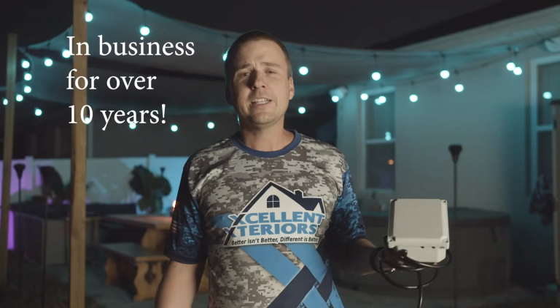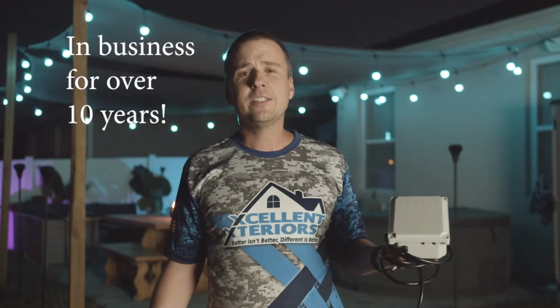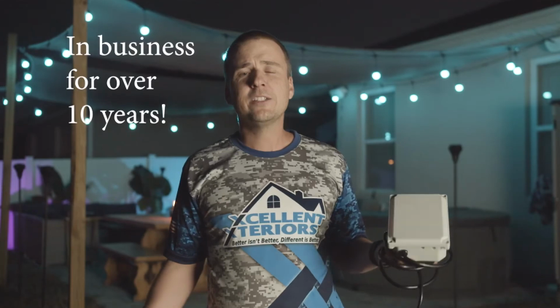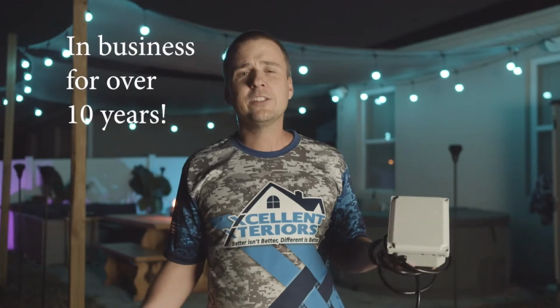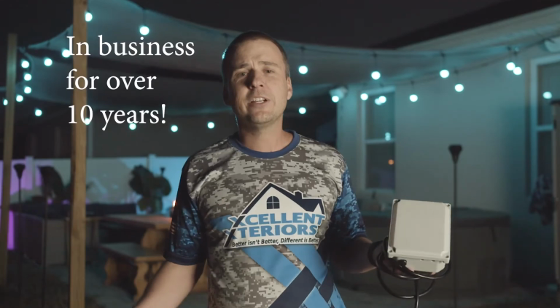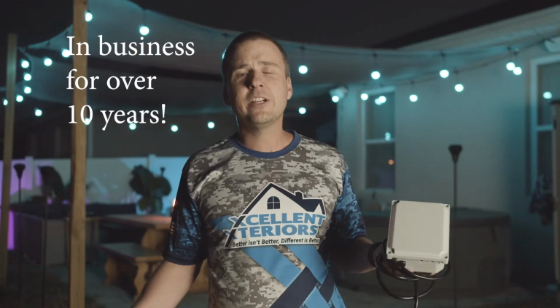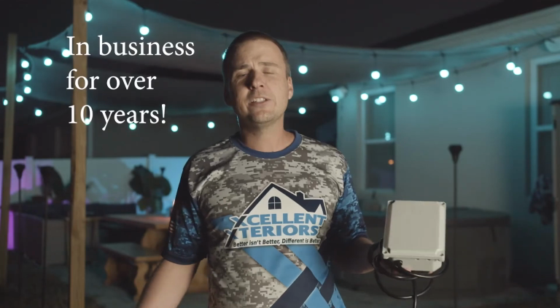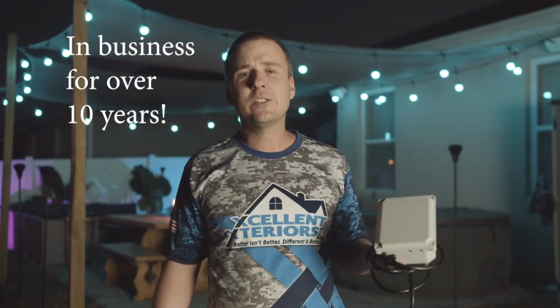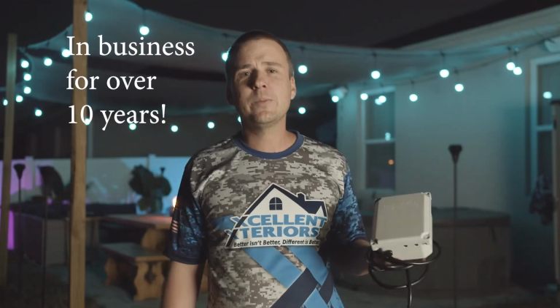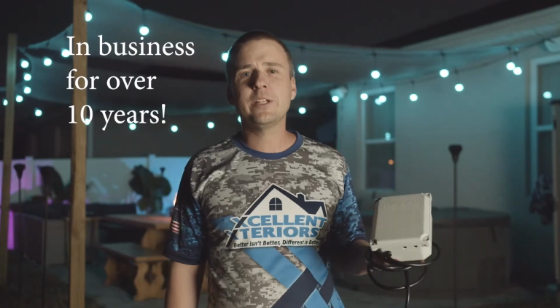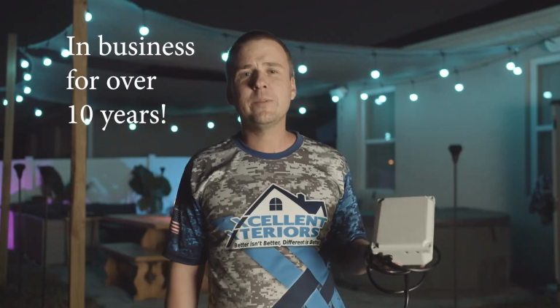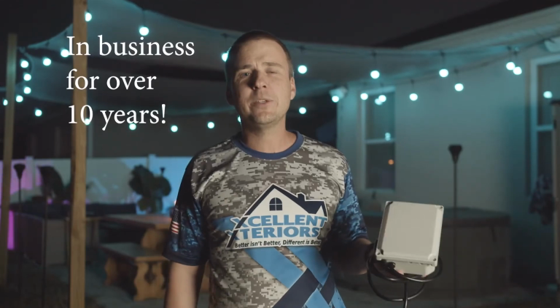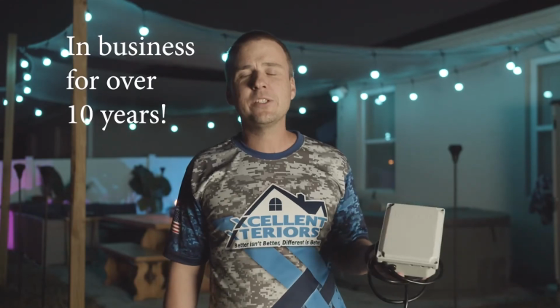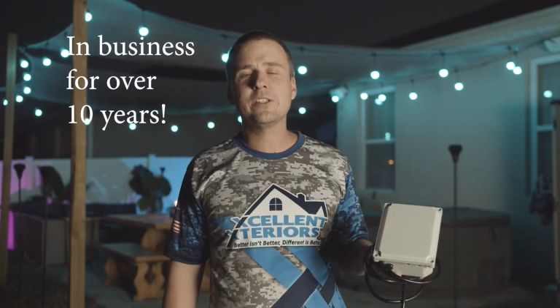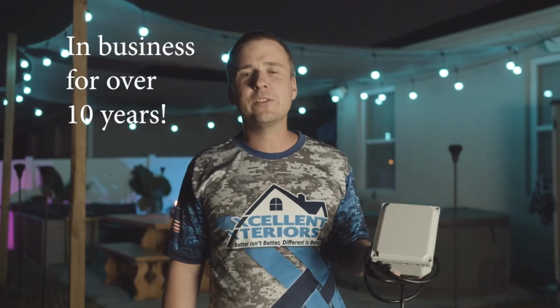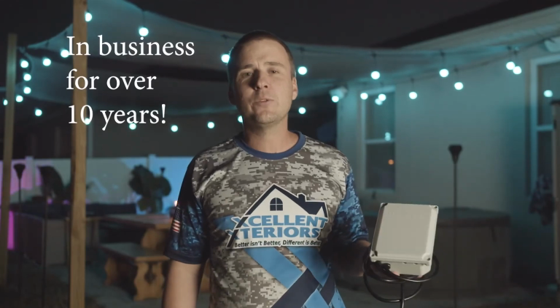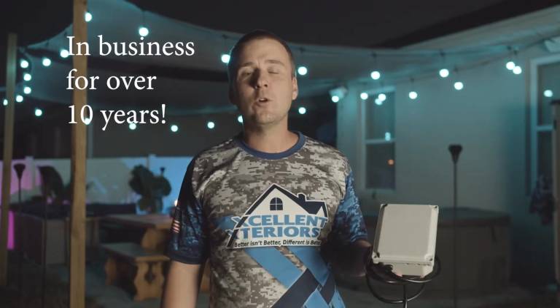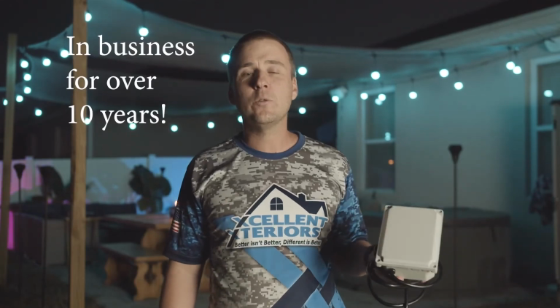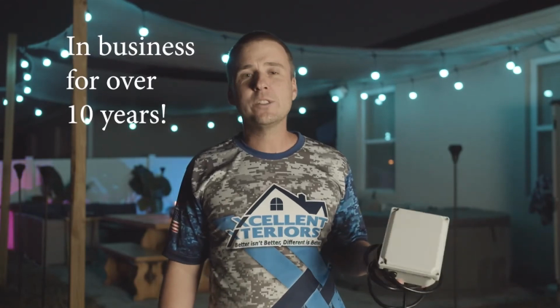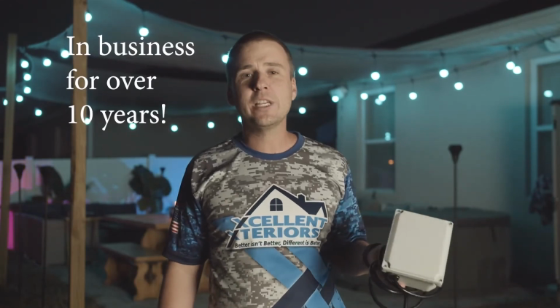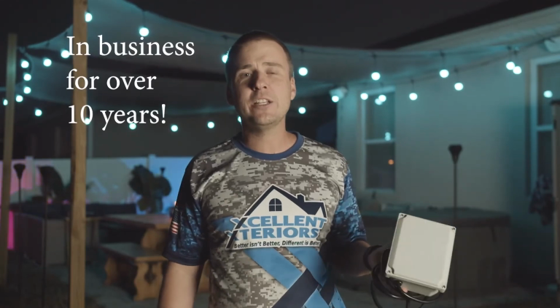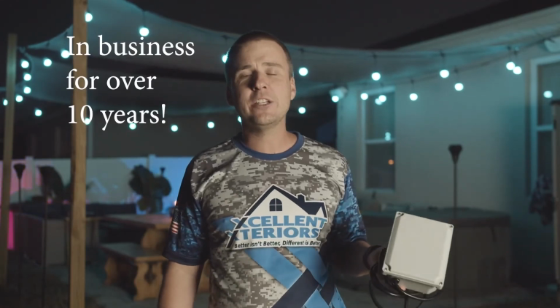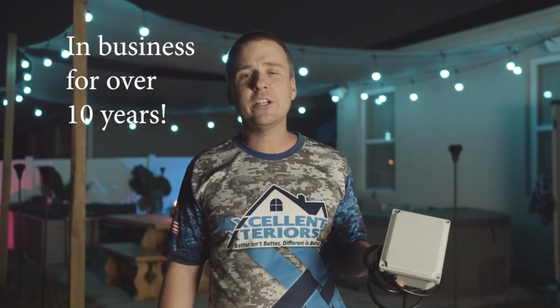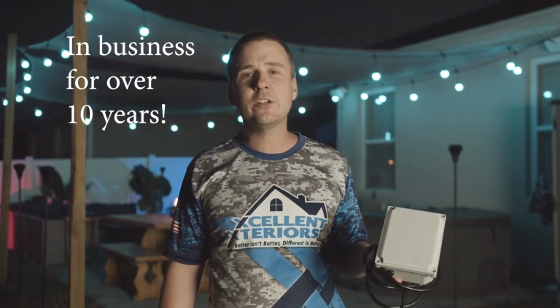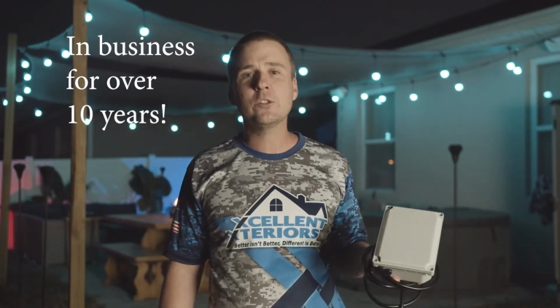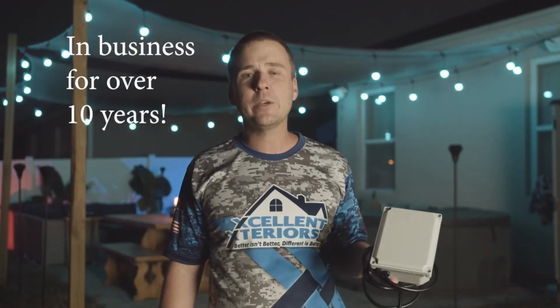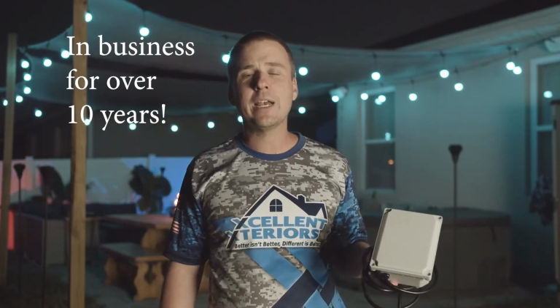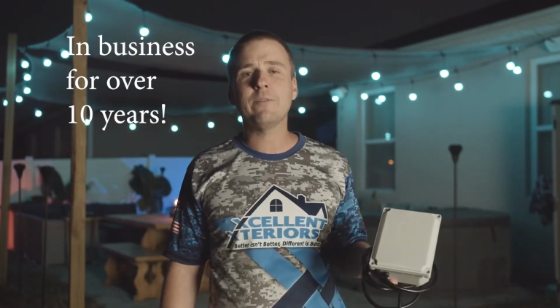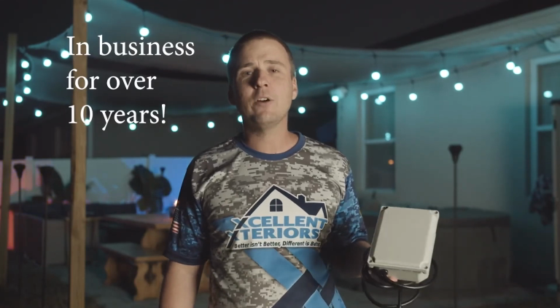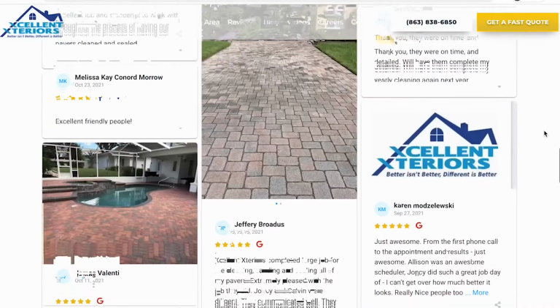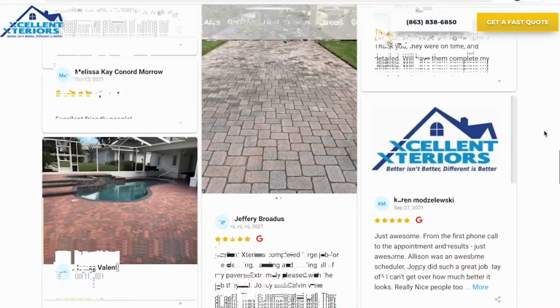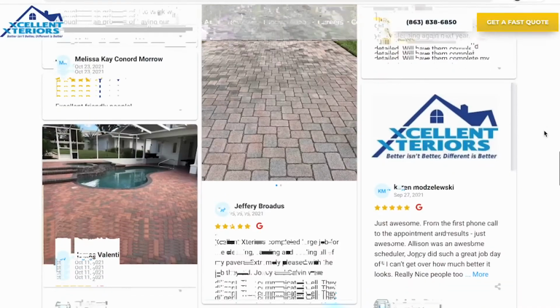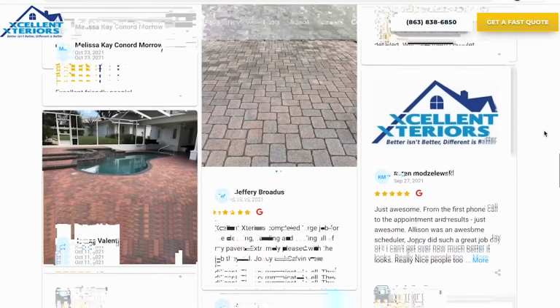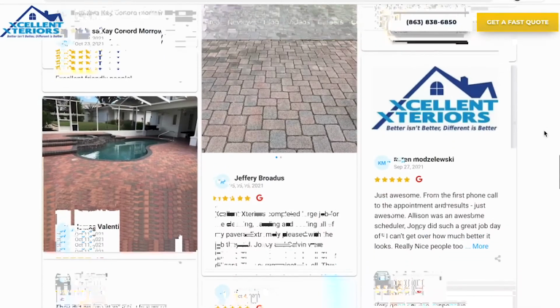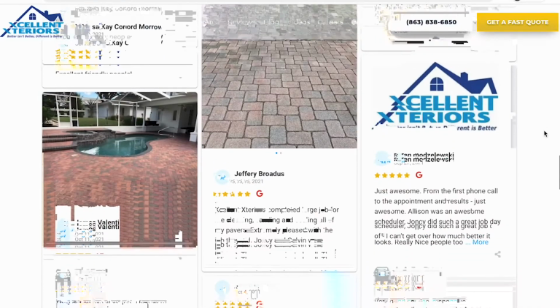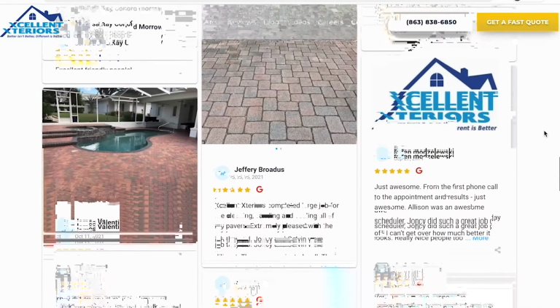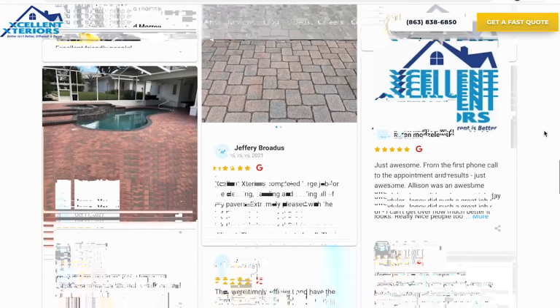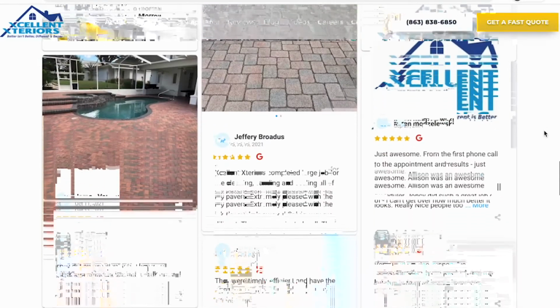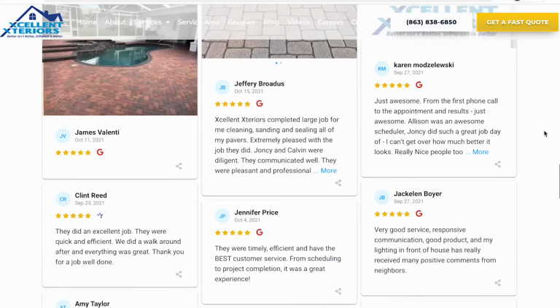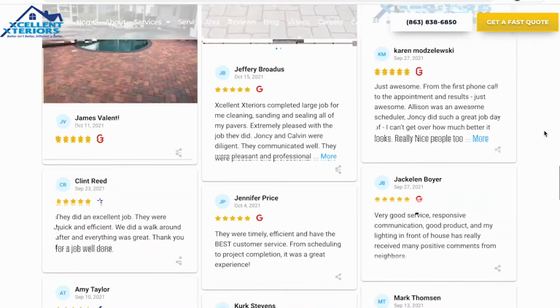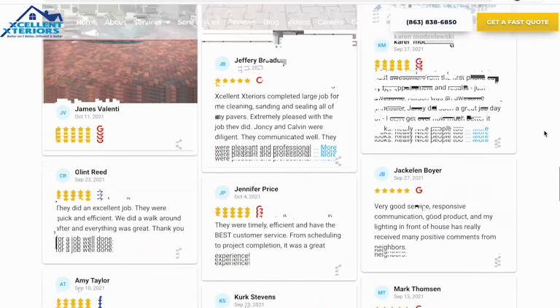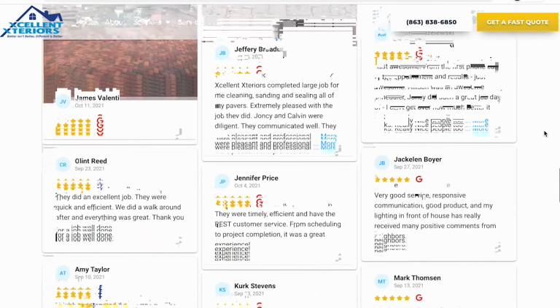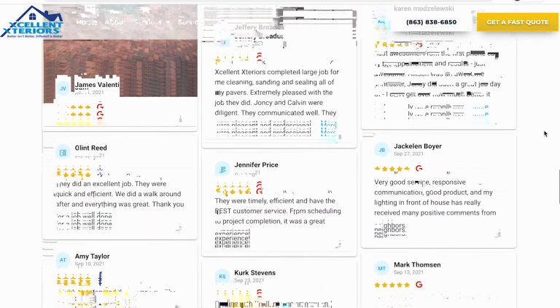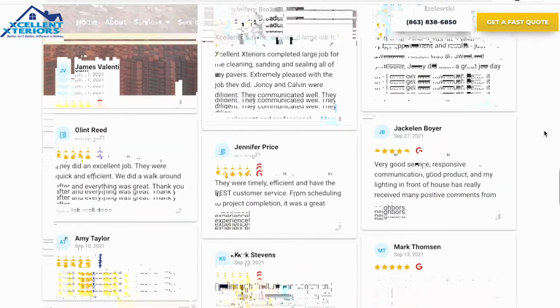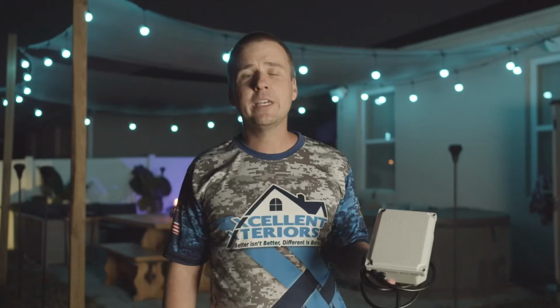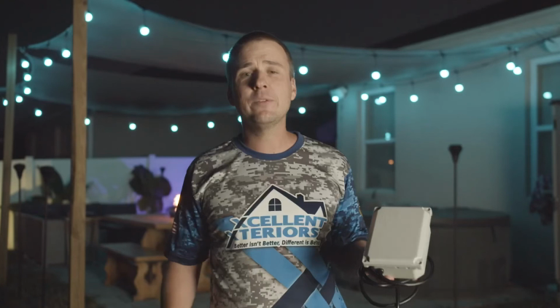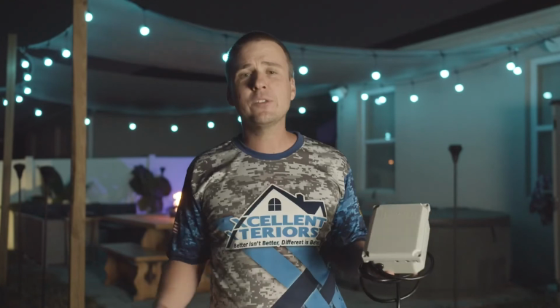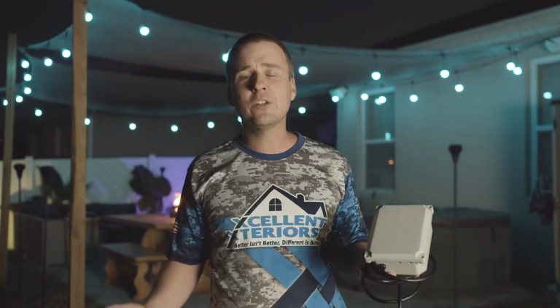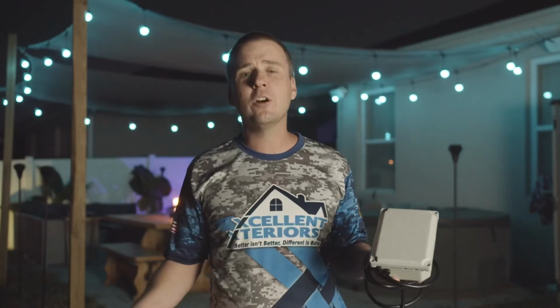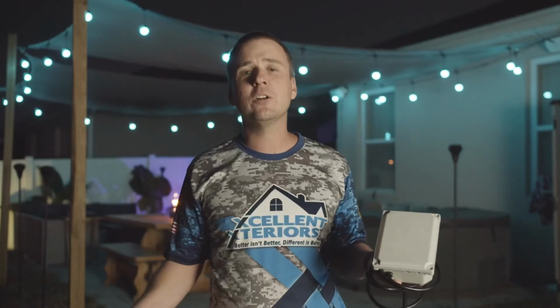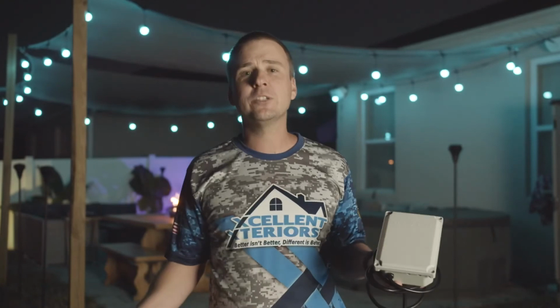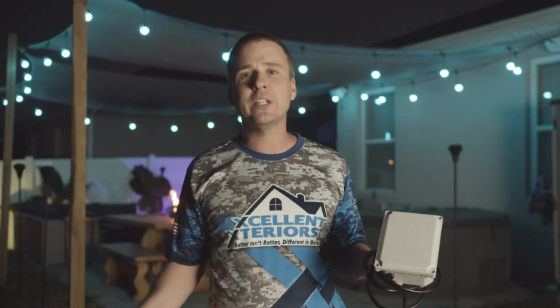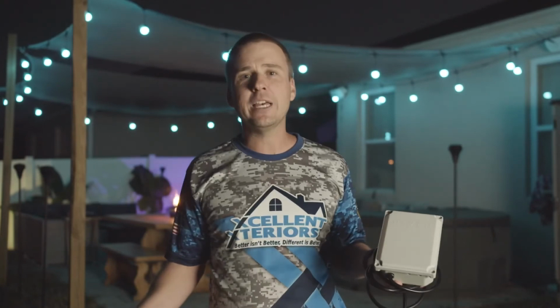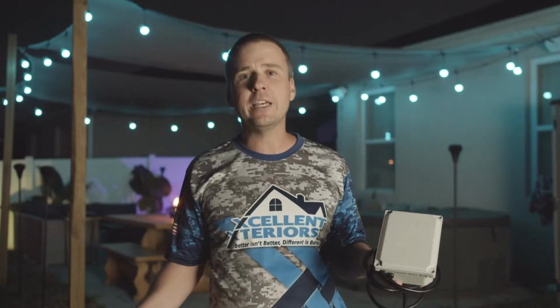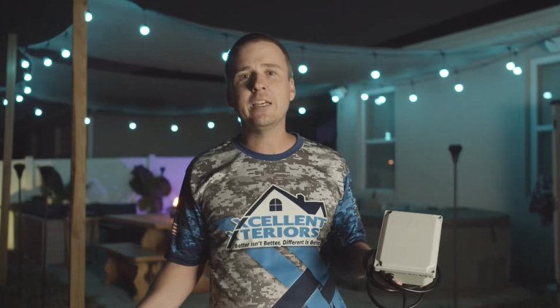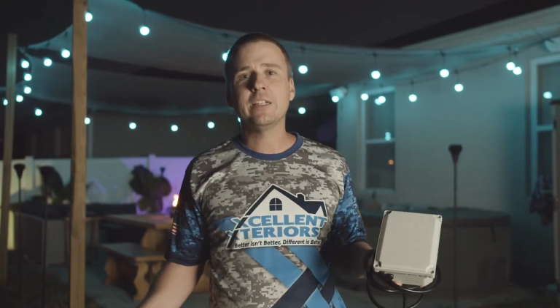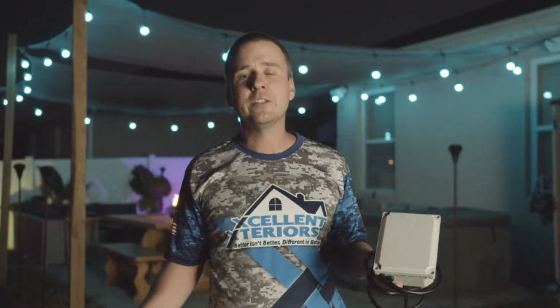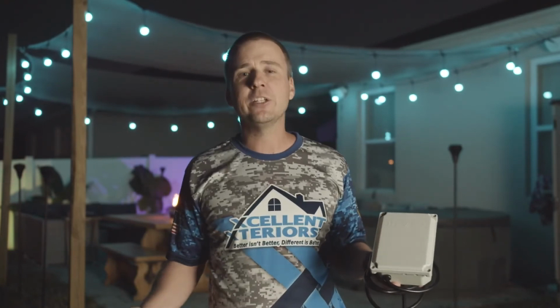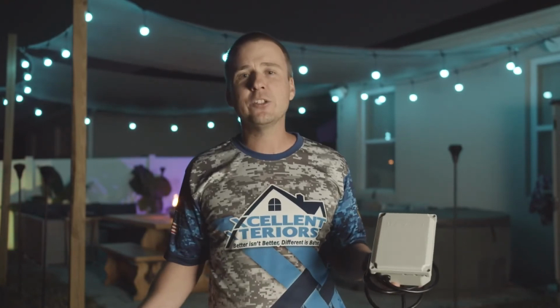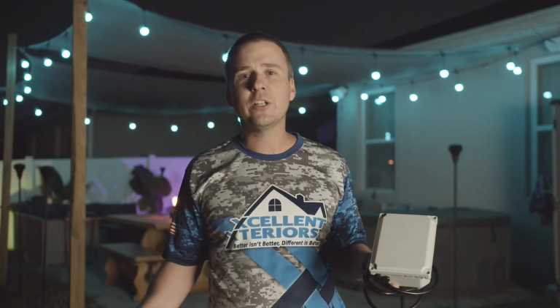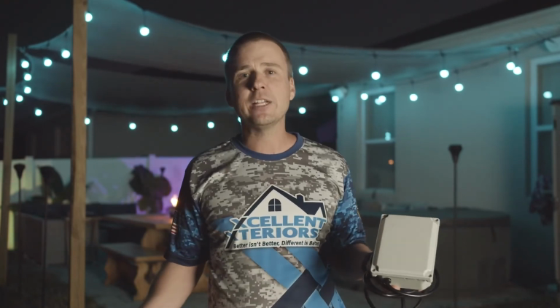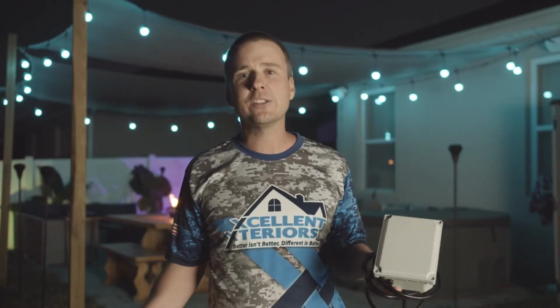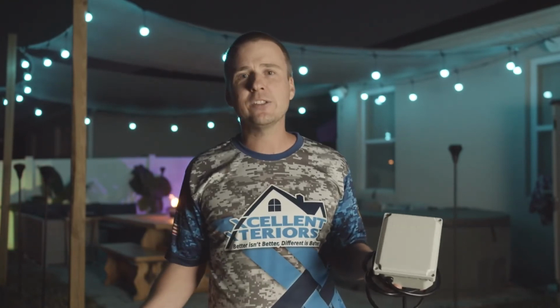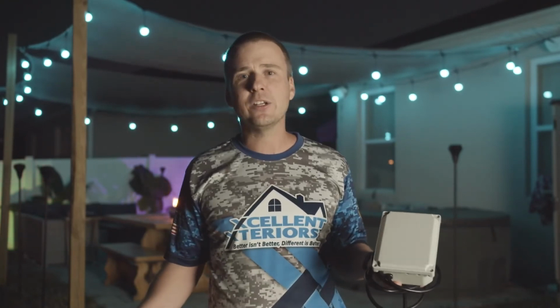Excellent Exteriors has been in business for over 10 years, we have hundreds of Google reviews. Give us a call today to get your lights installed.